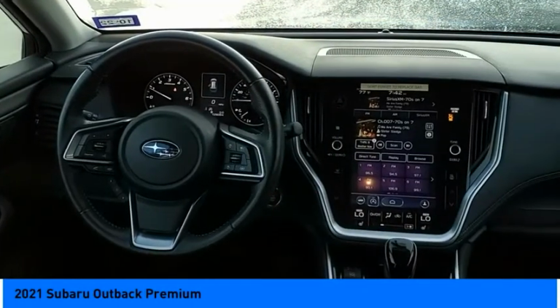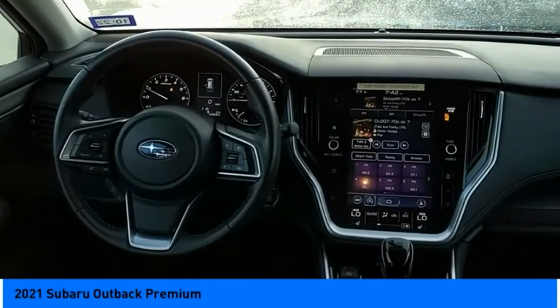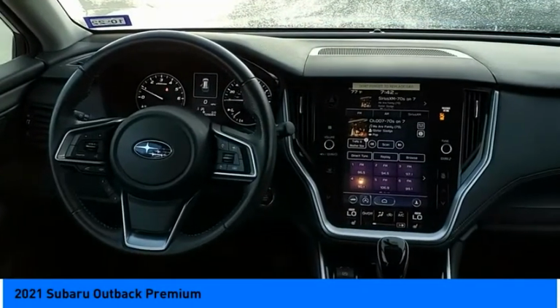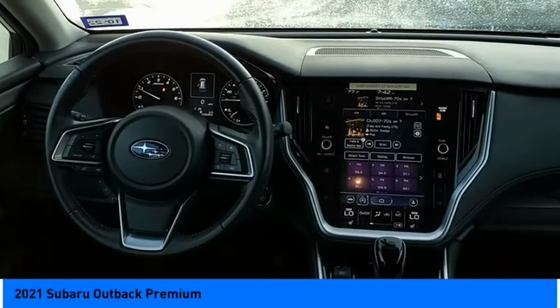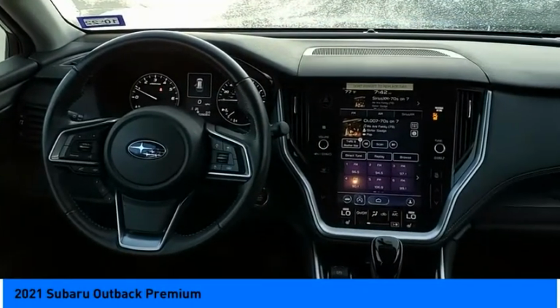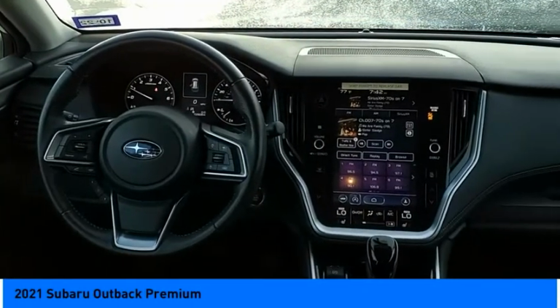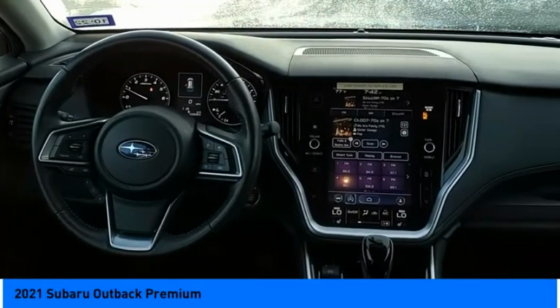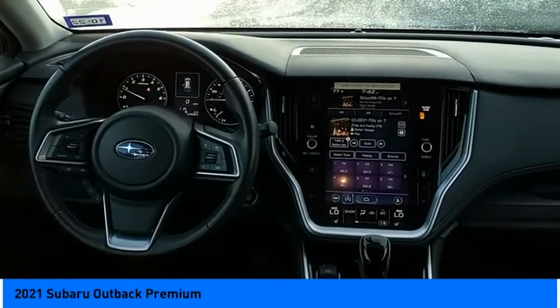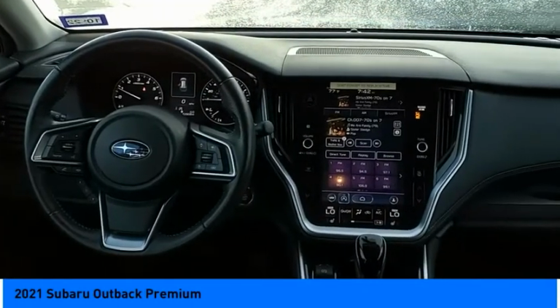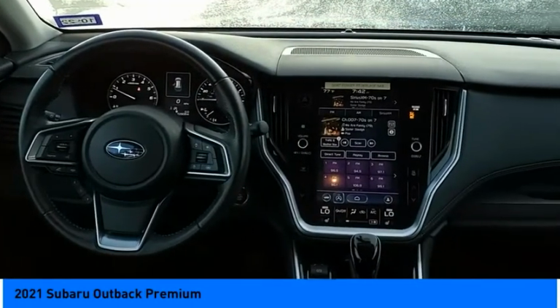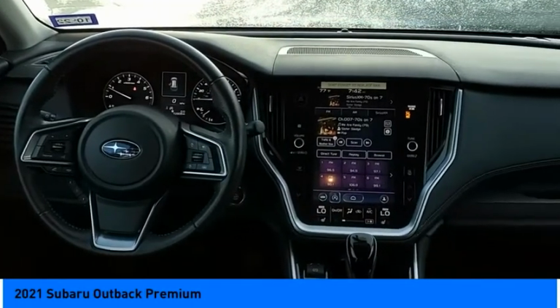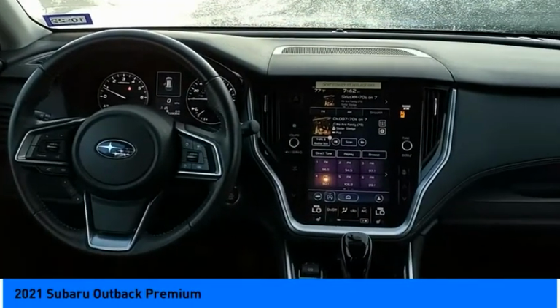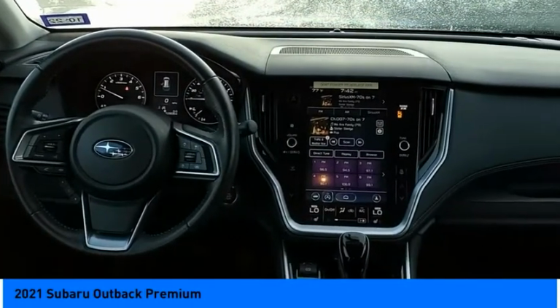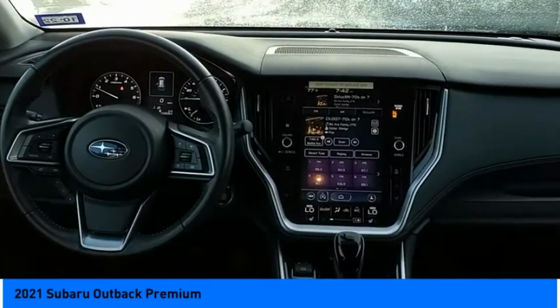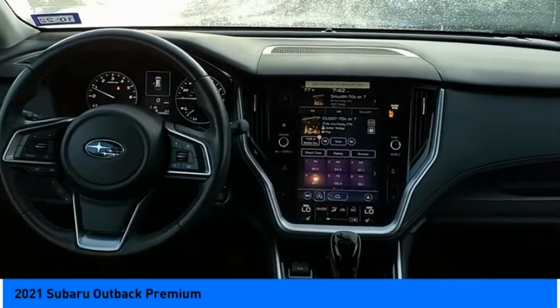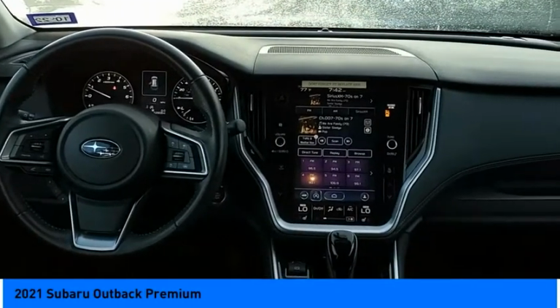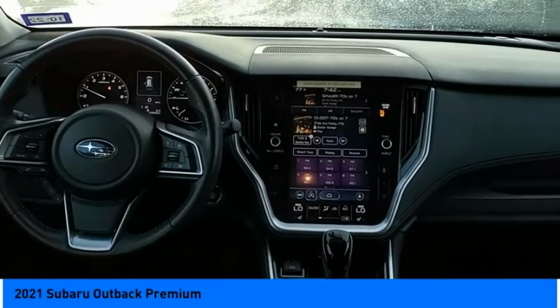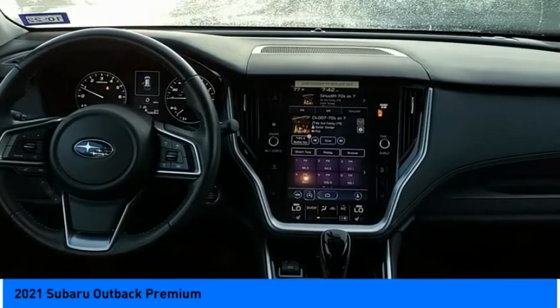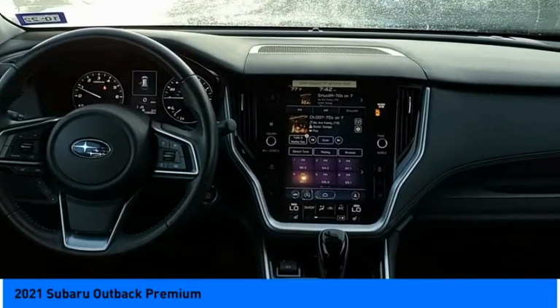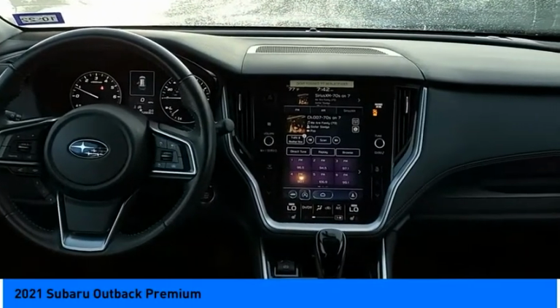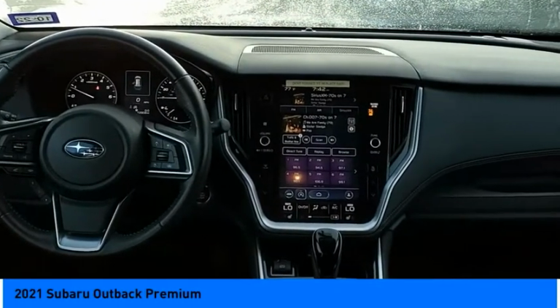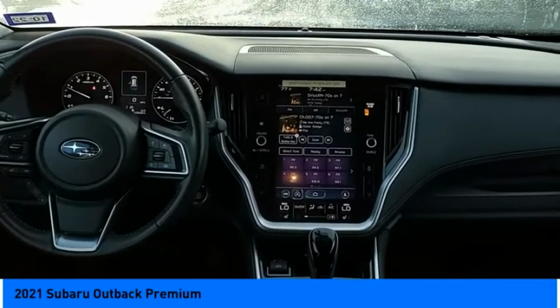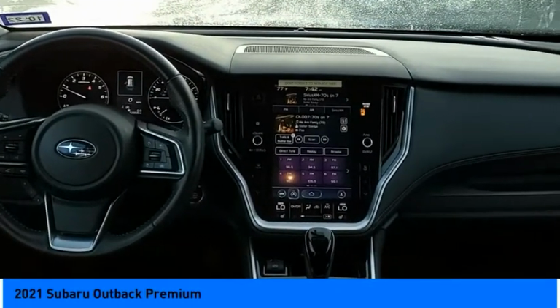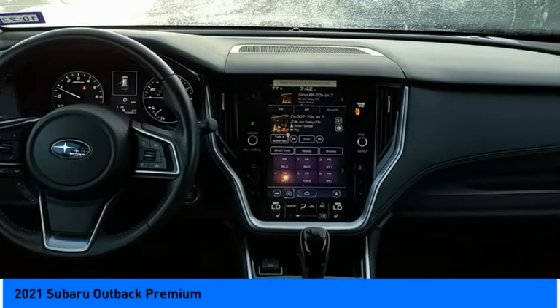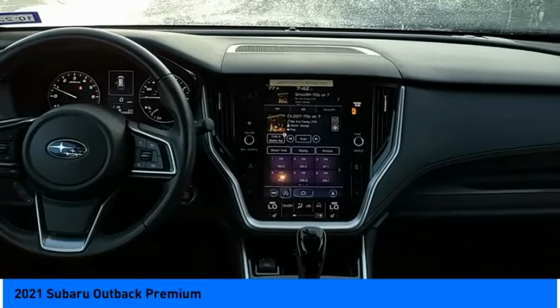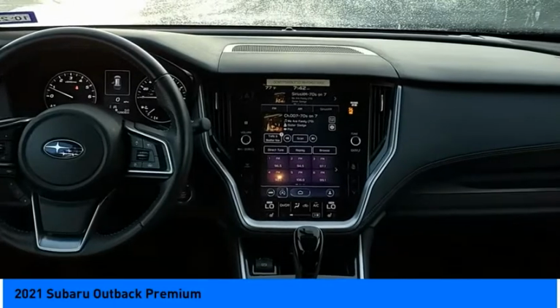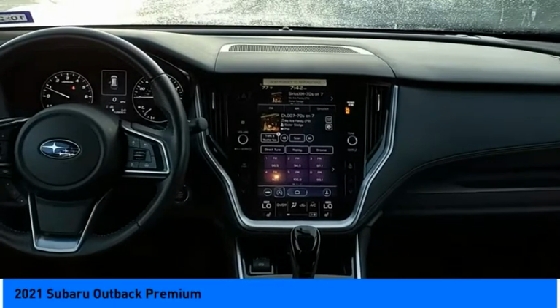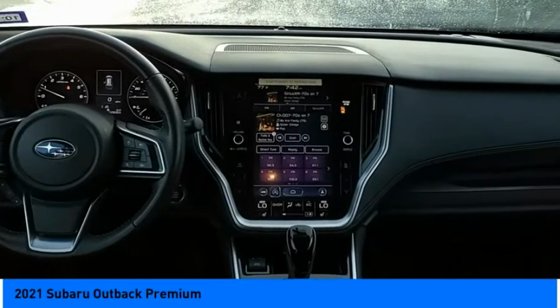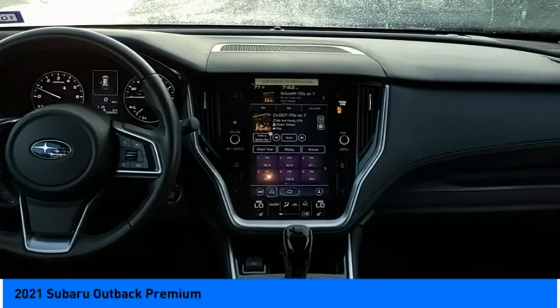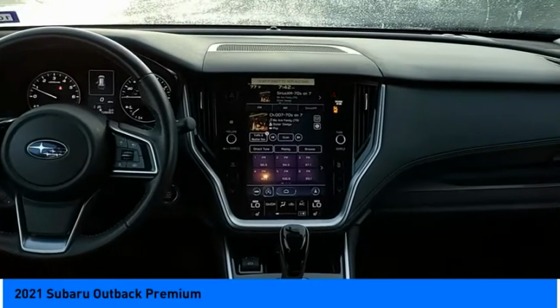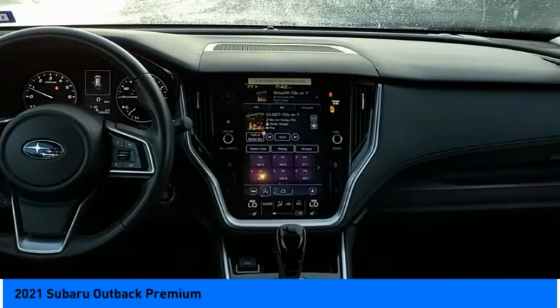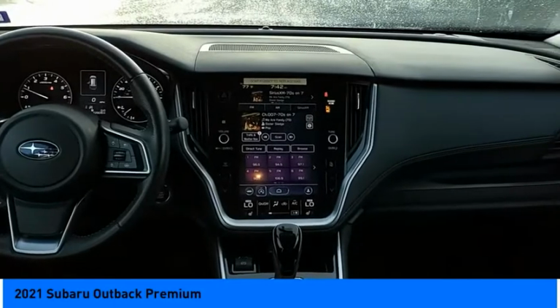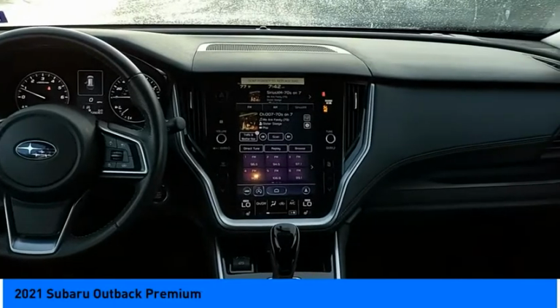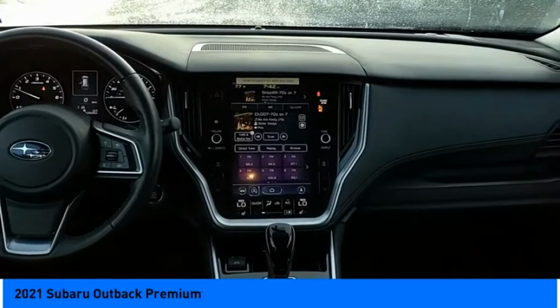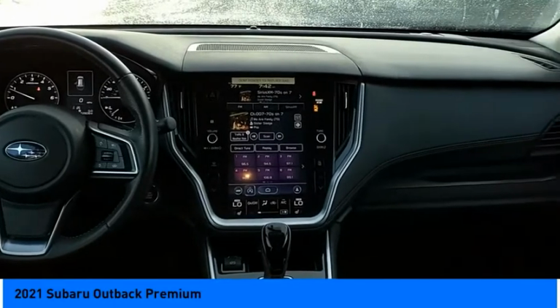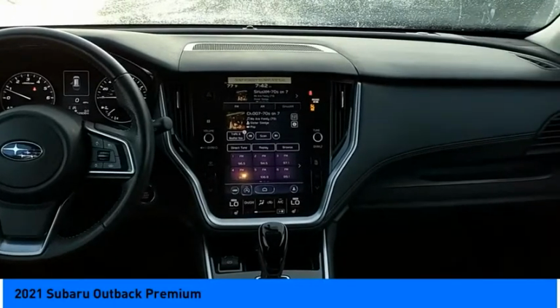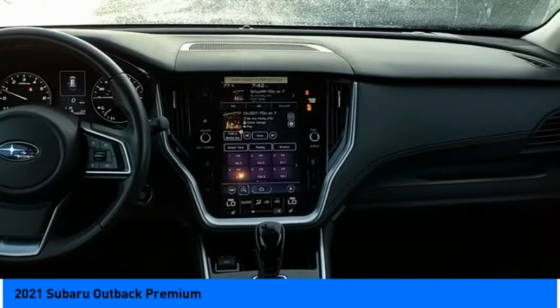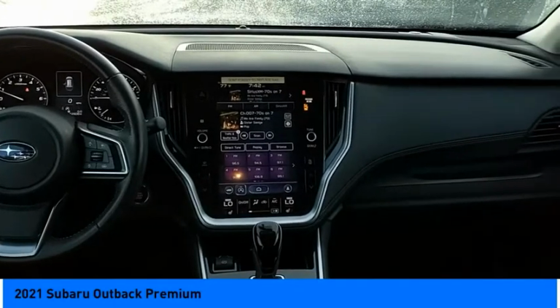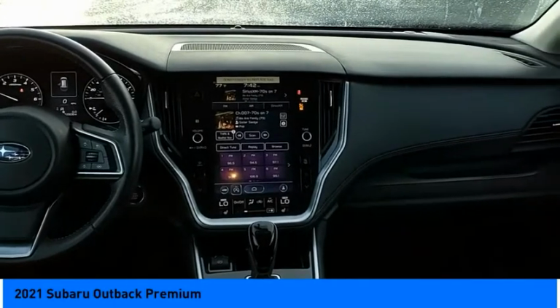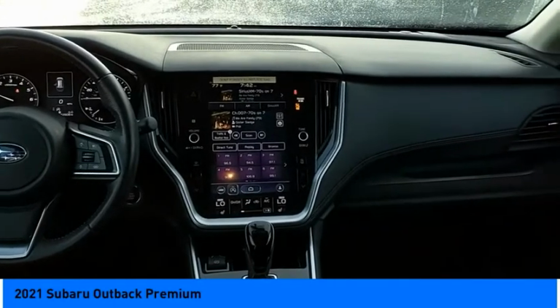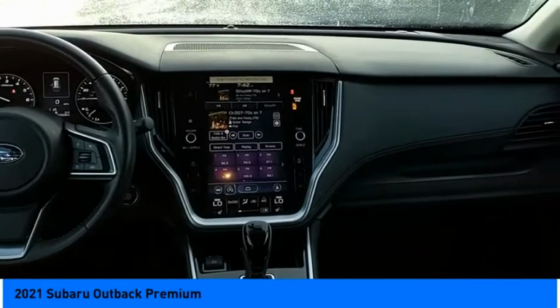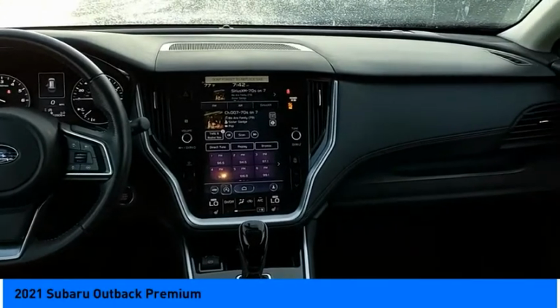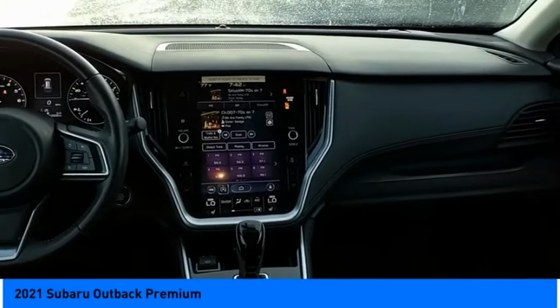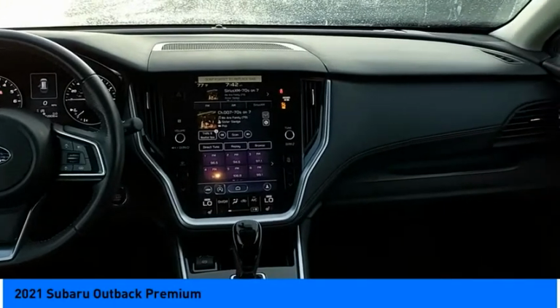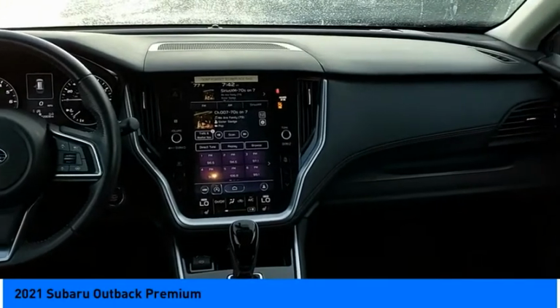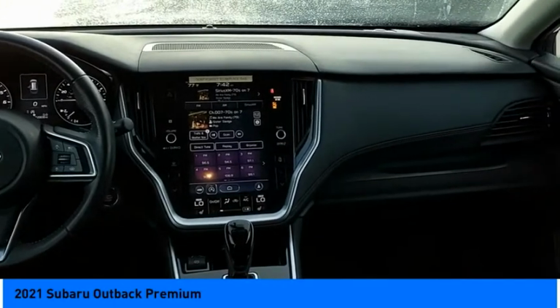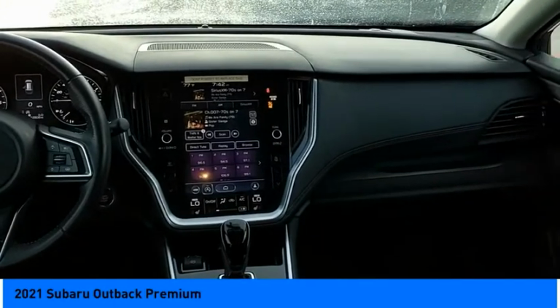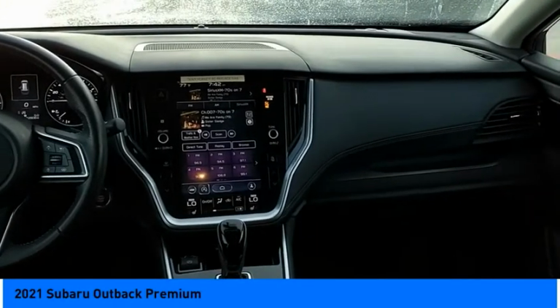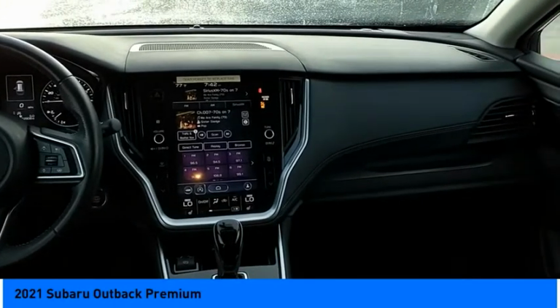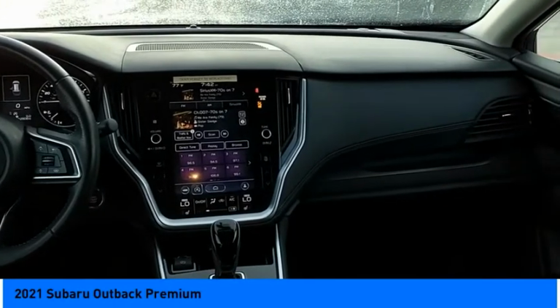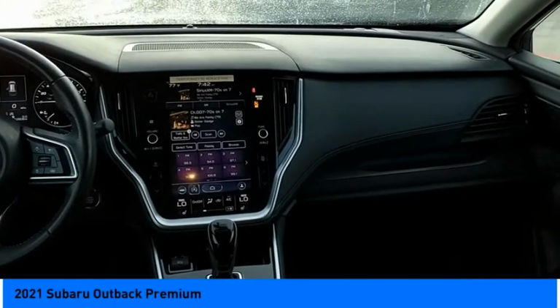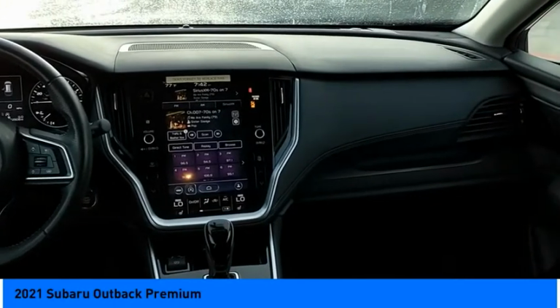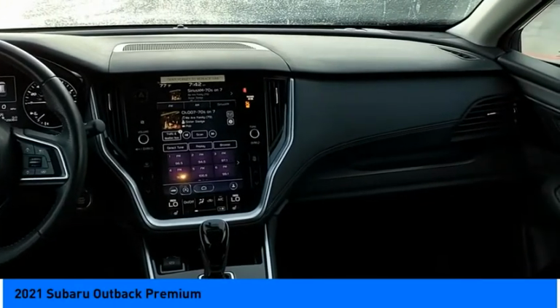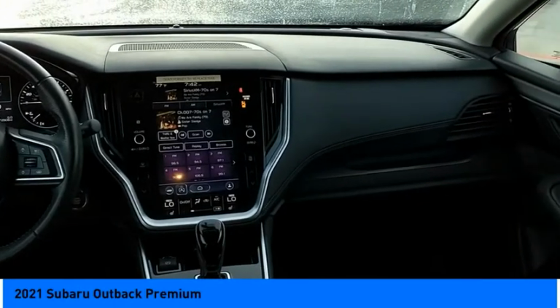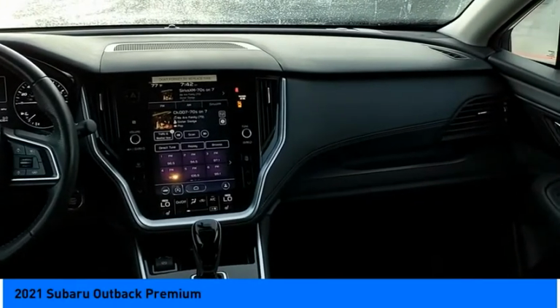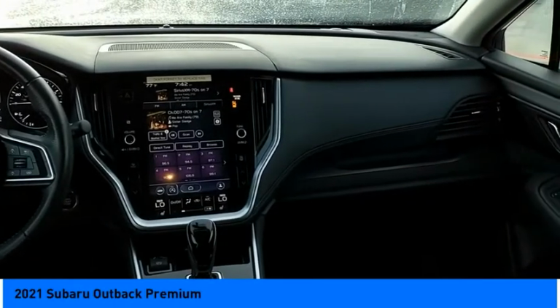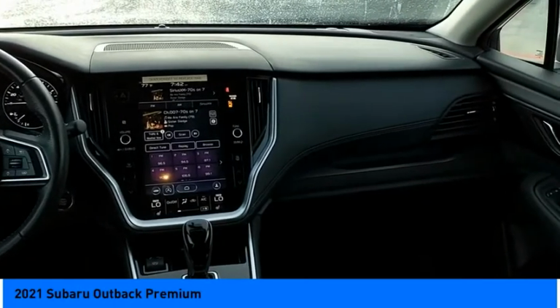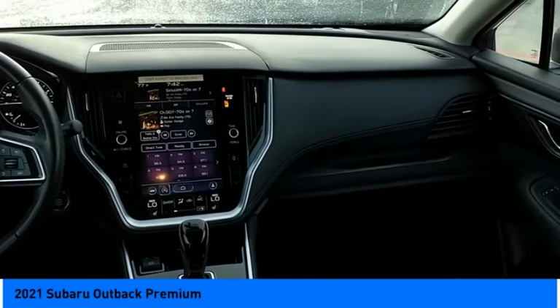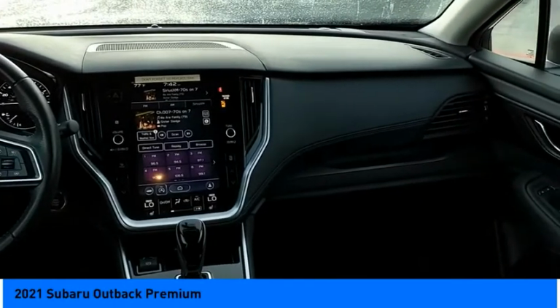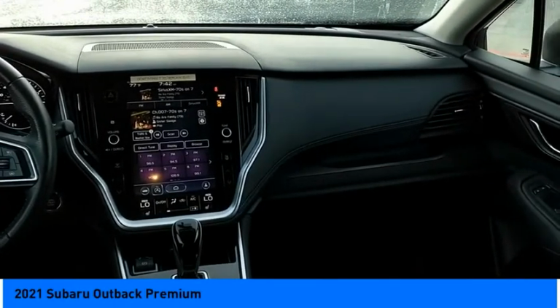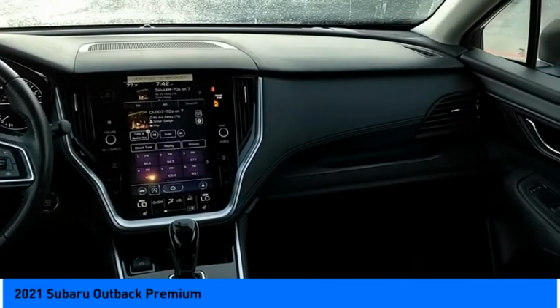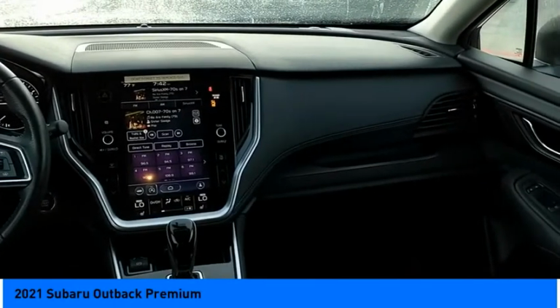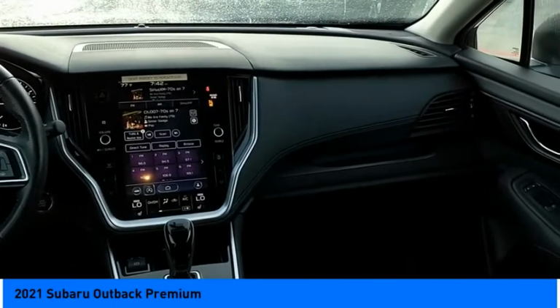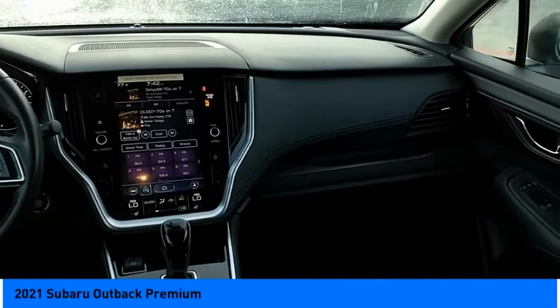Airbags: front dual seat cushion airbags, driver knee airbag. Electronic messaging assistance with read function.